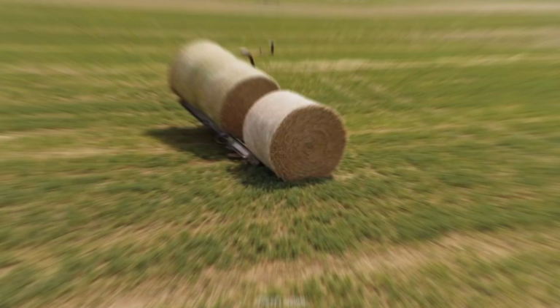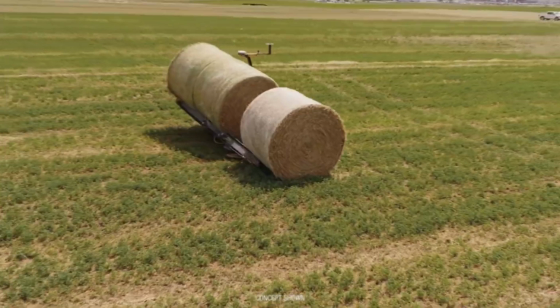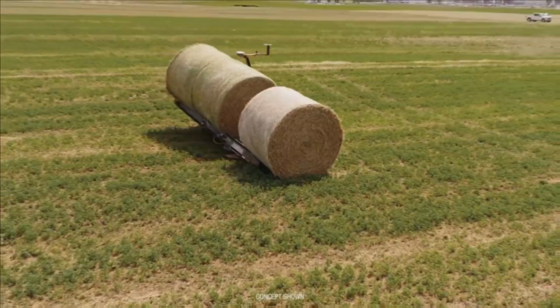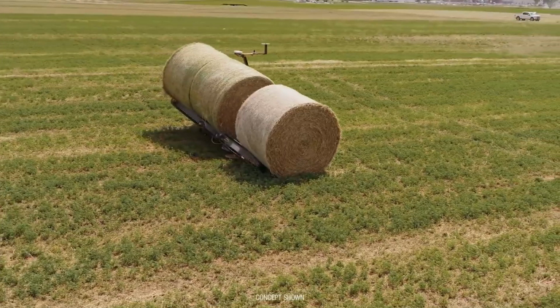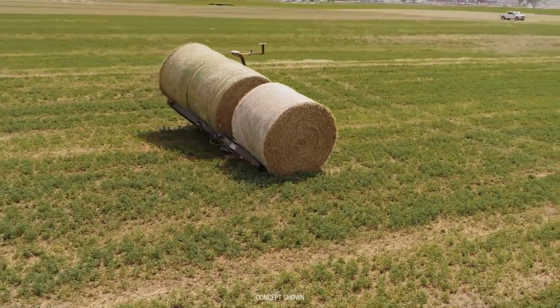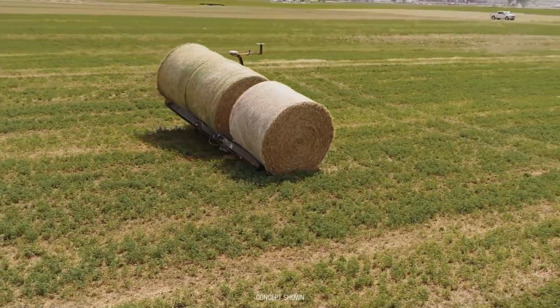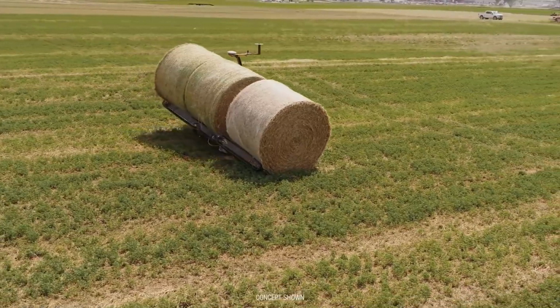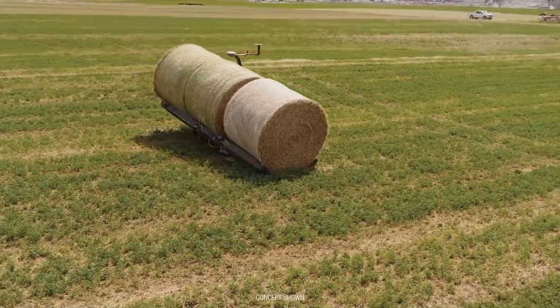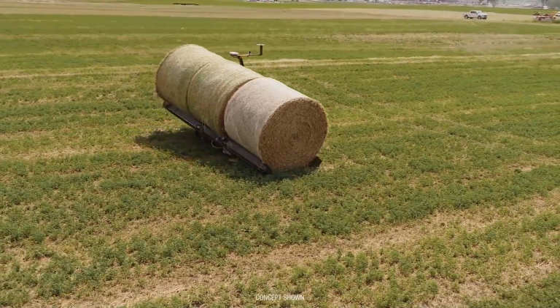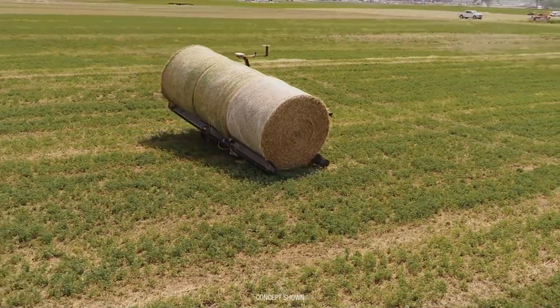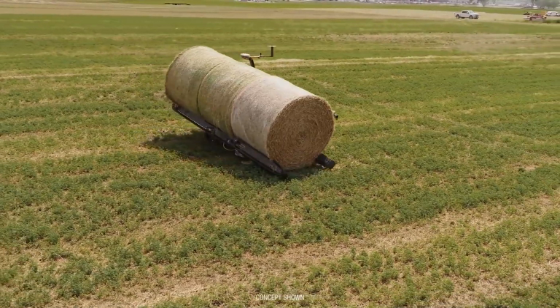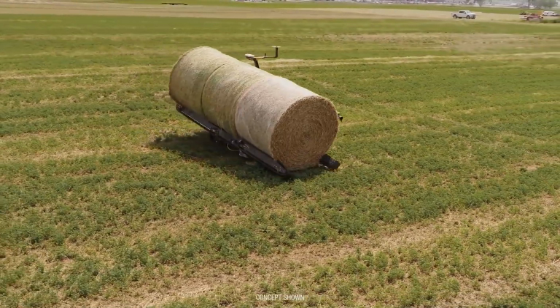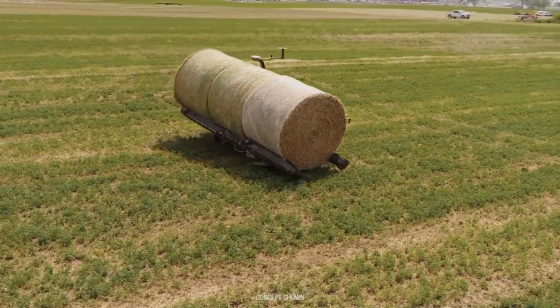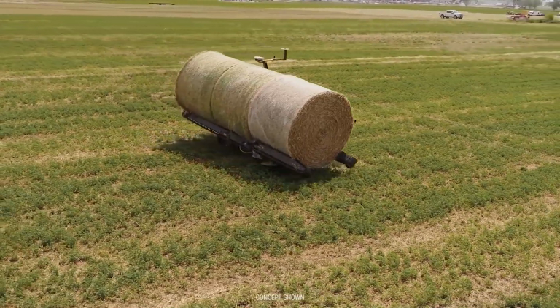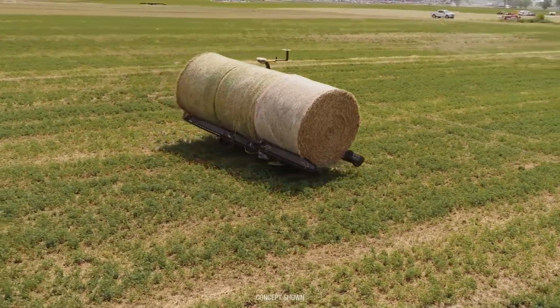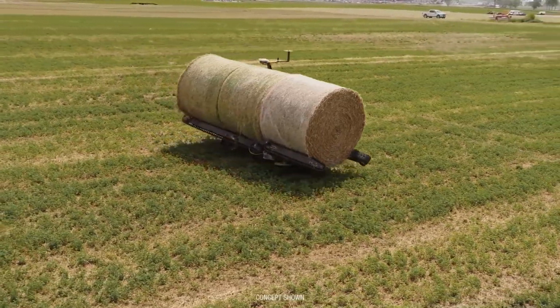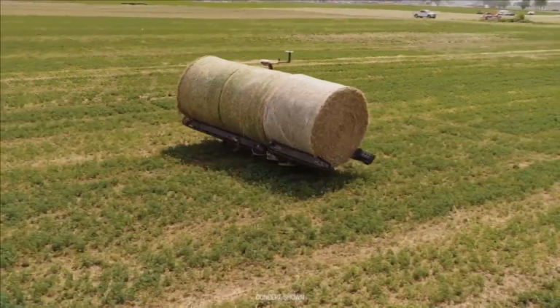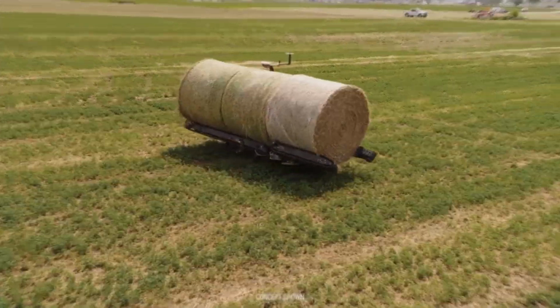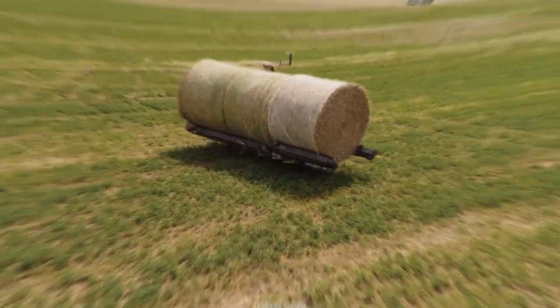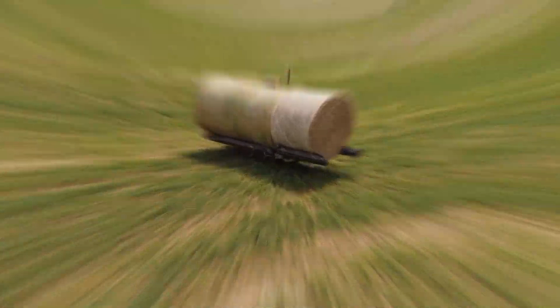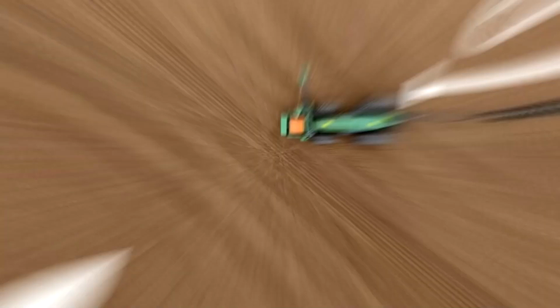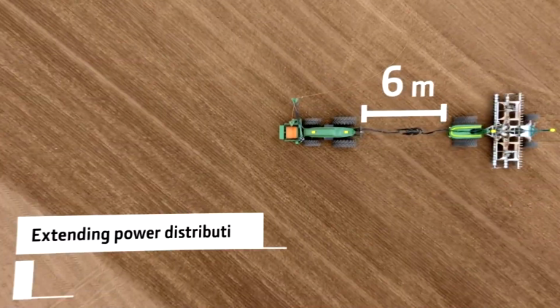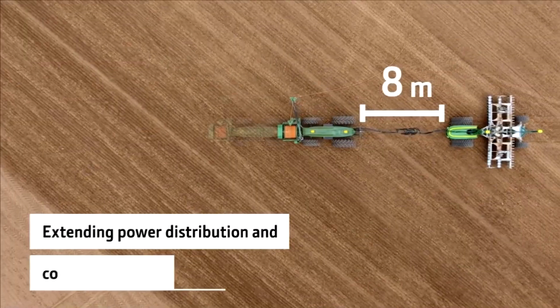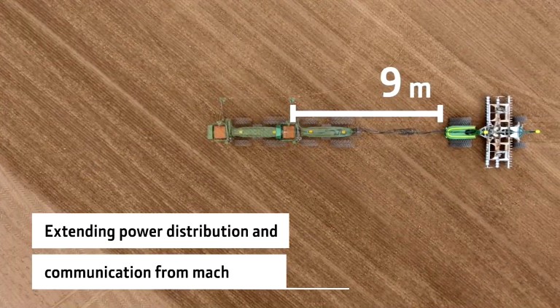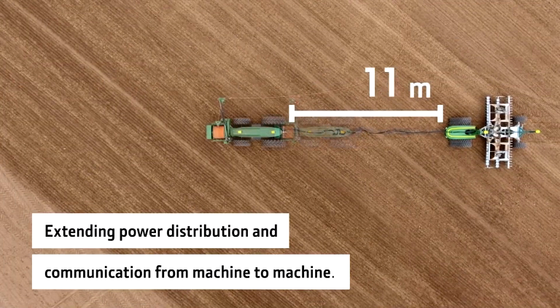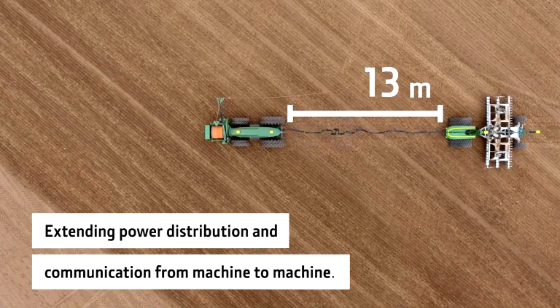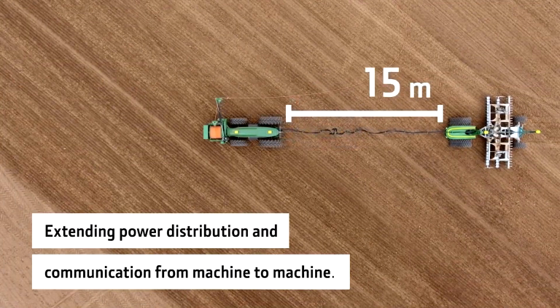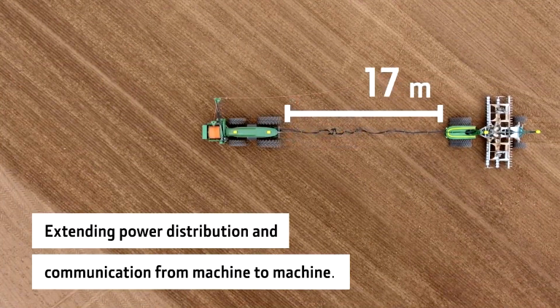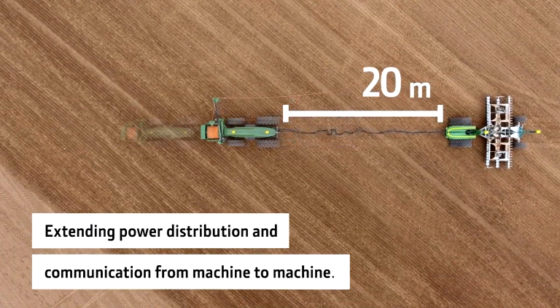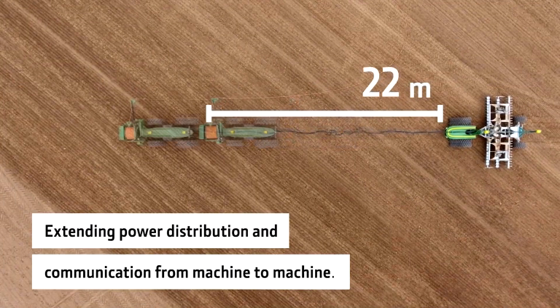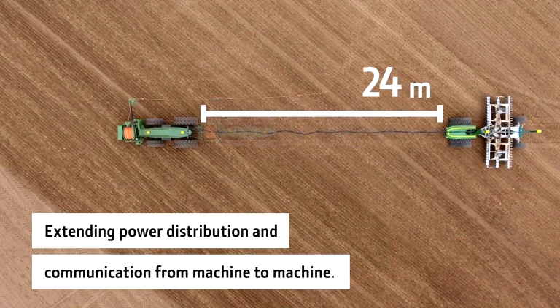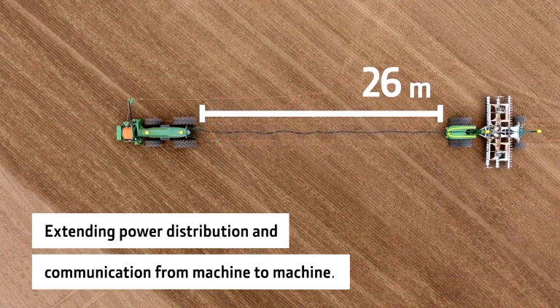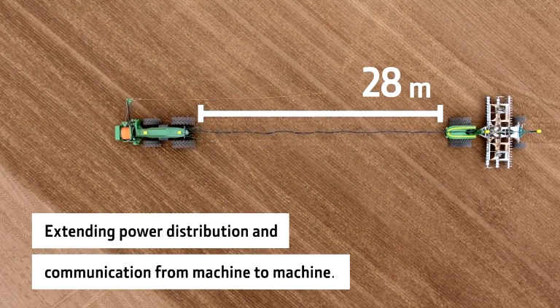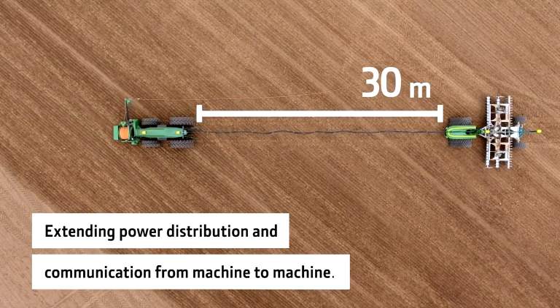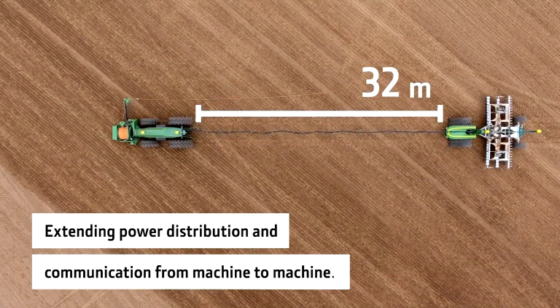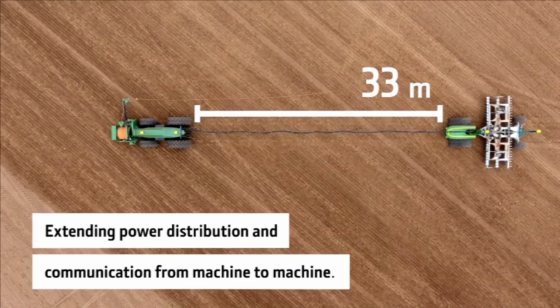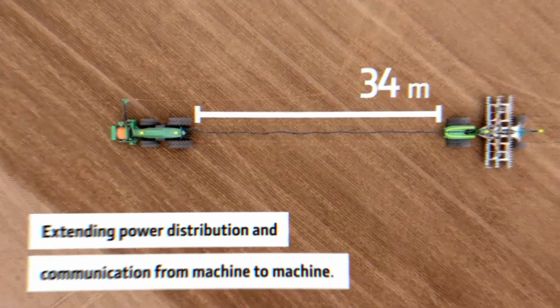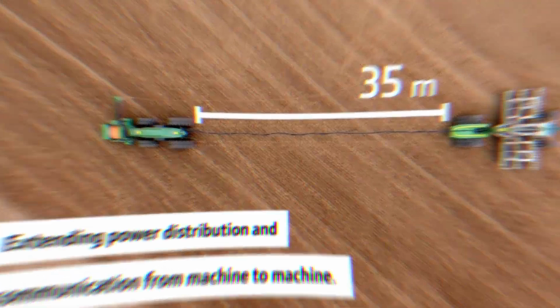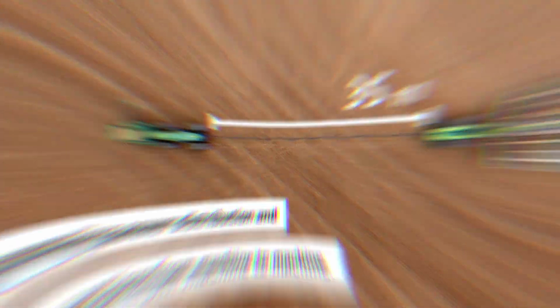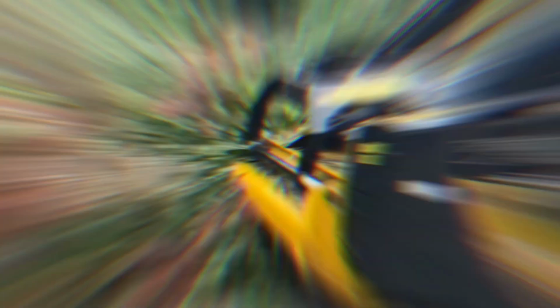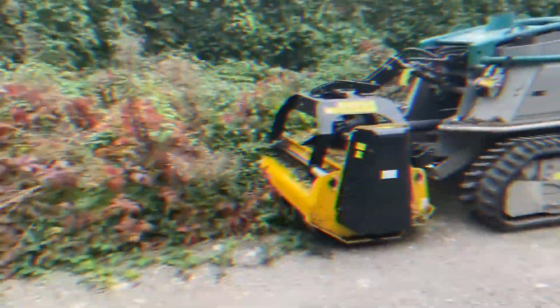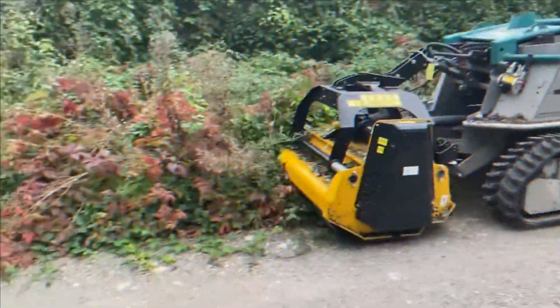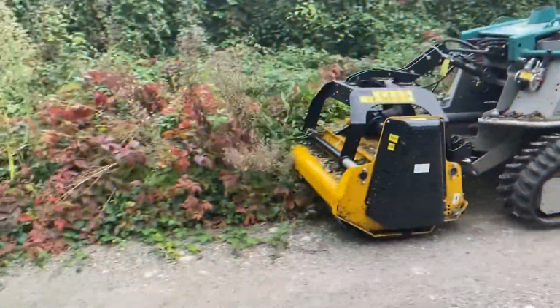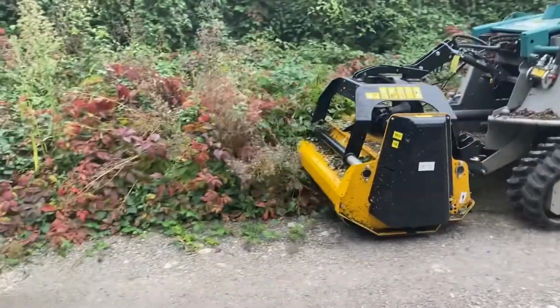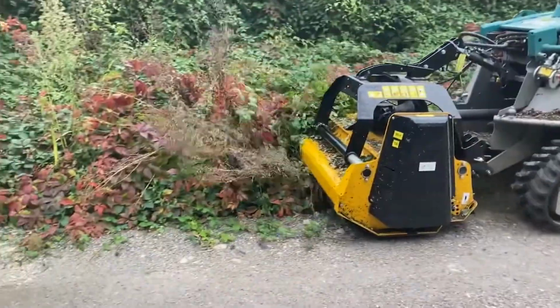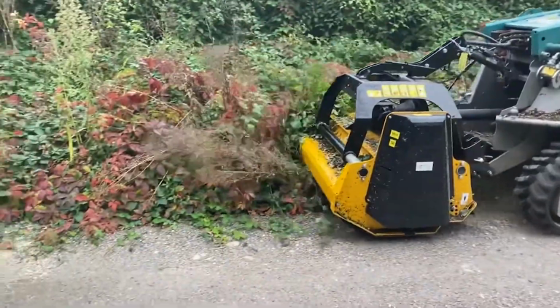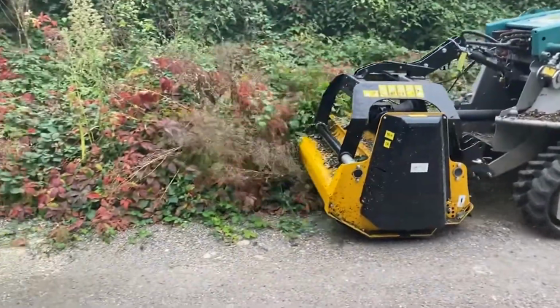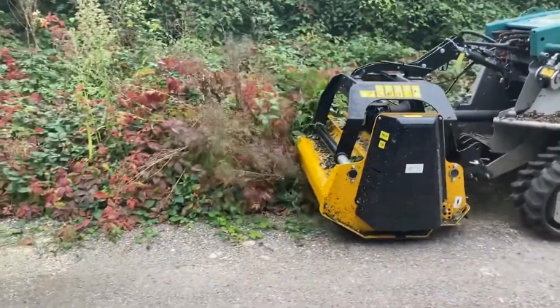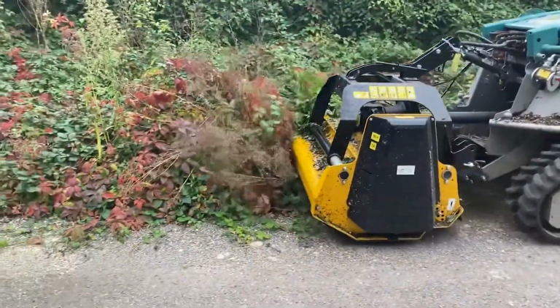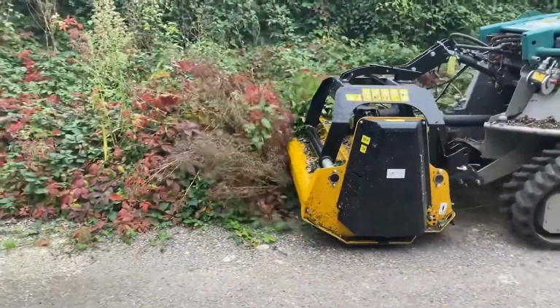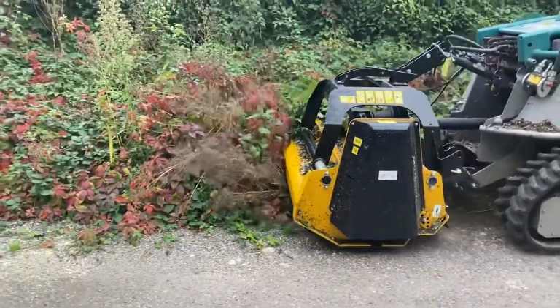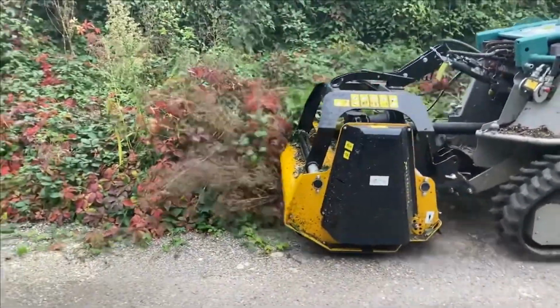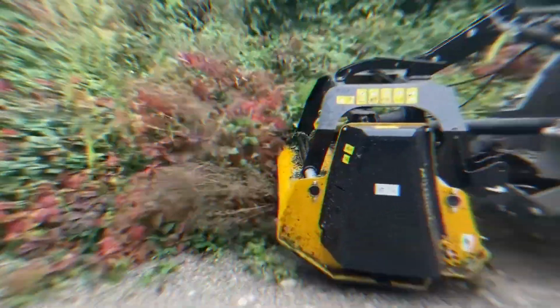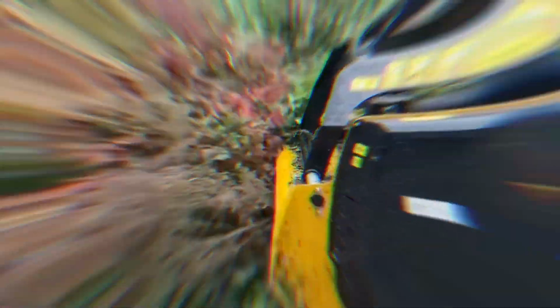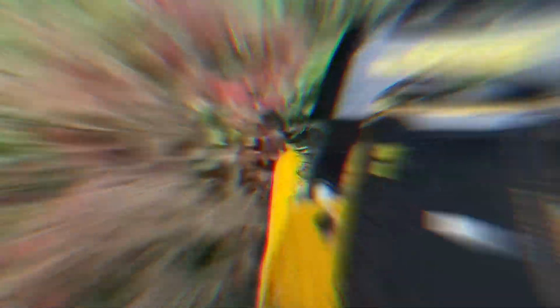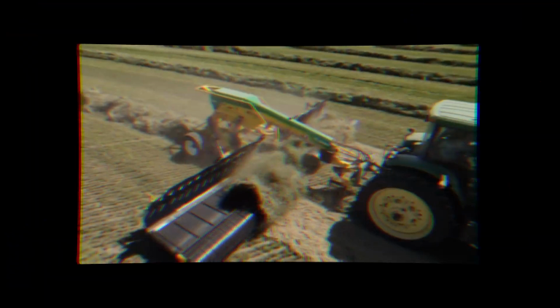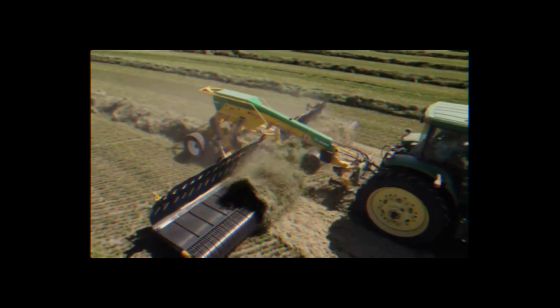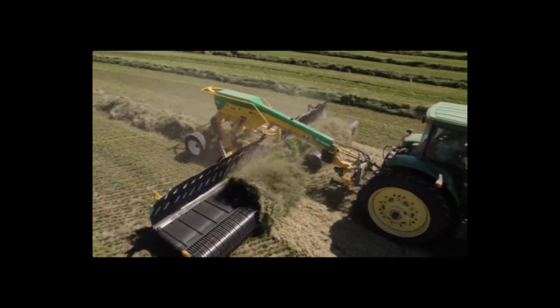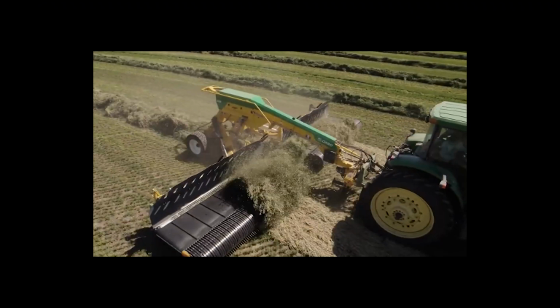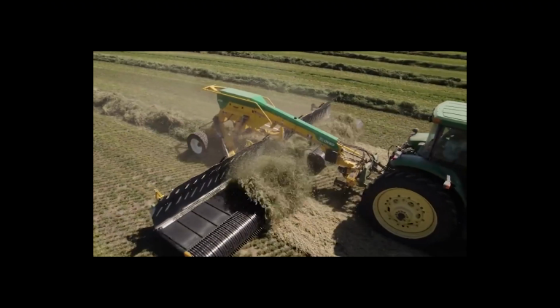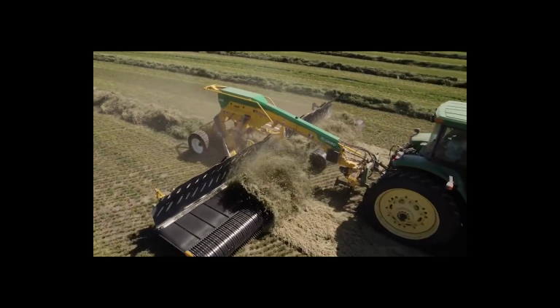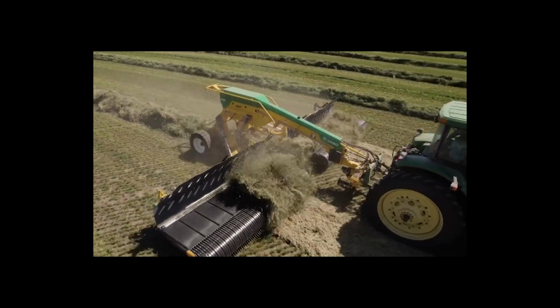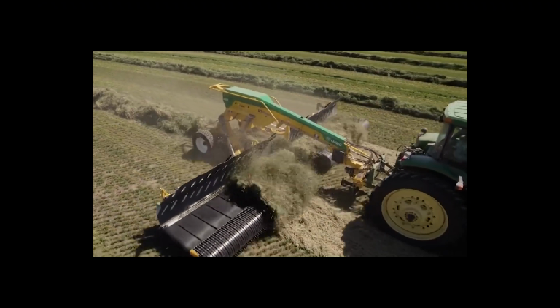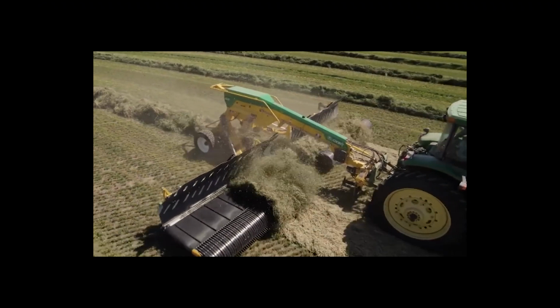Hello everyone and welcome back to my channel. Today we'll be talking about 5 amazing agricultural machines that are at another level.